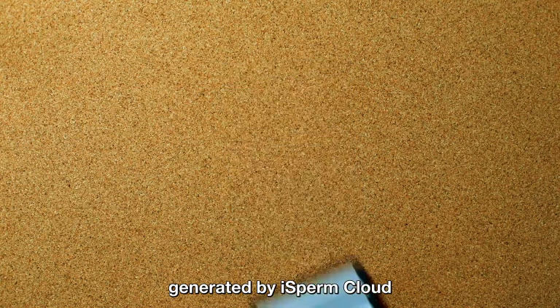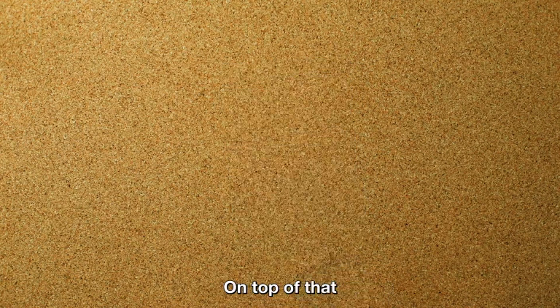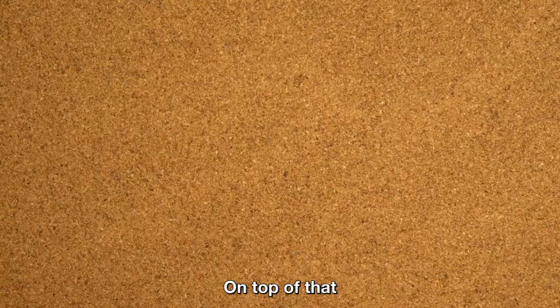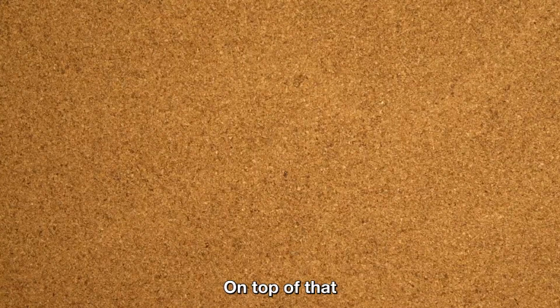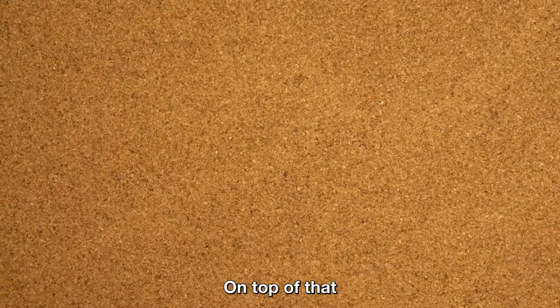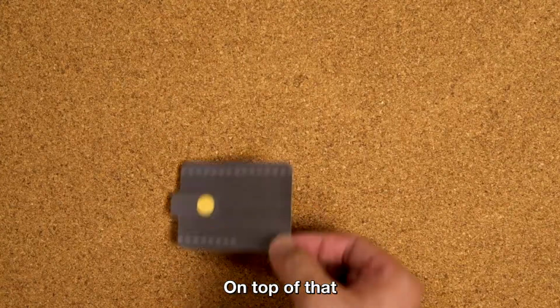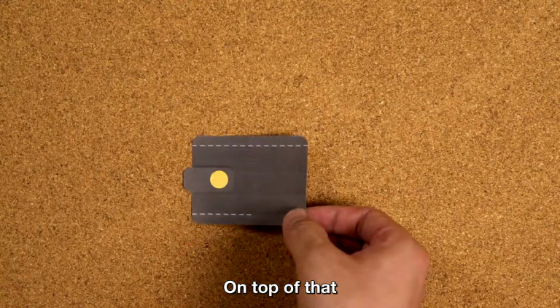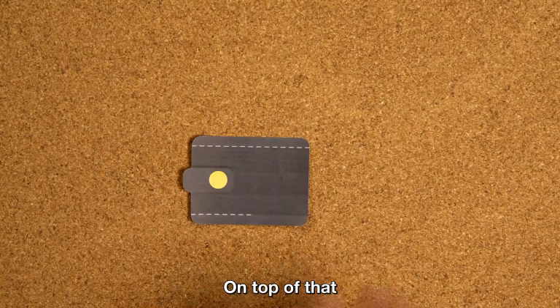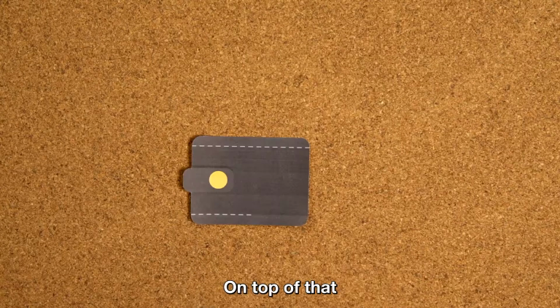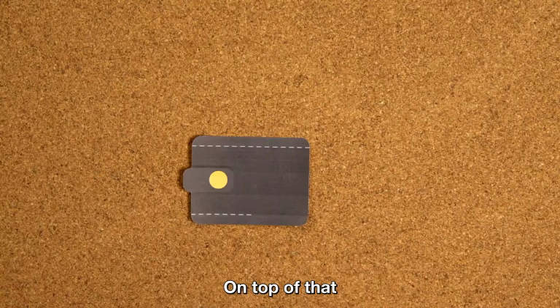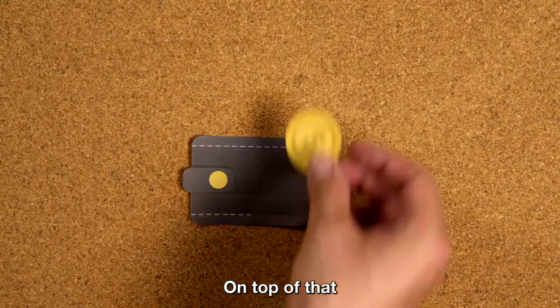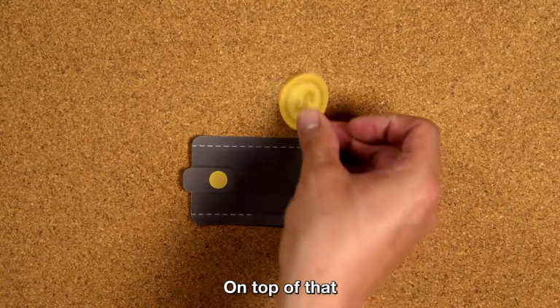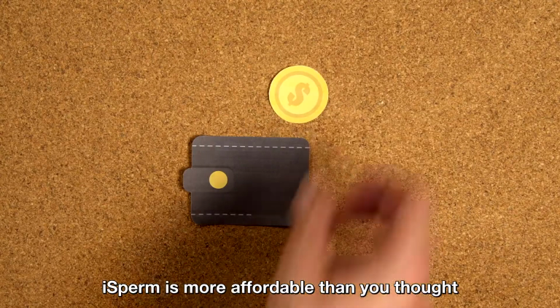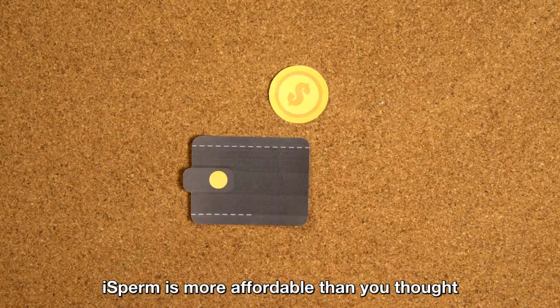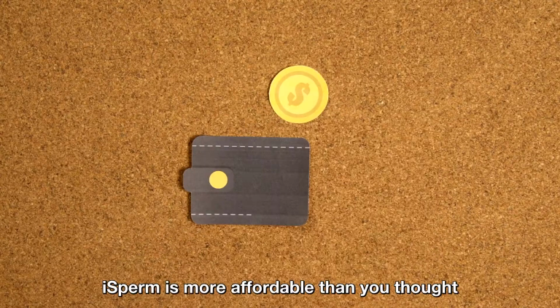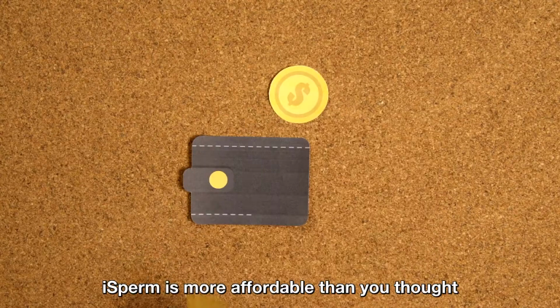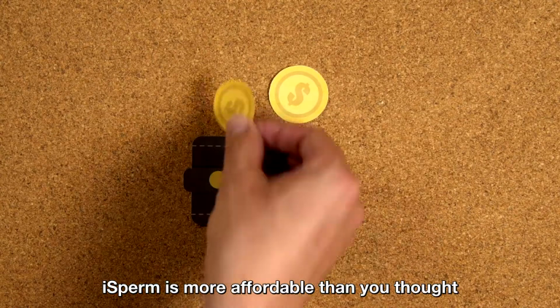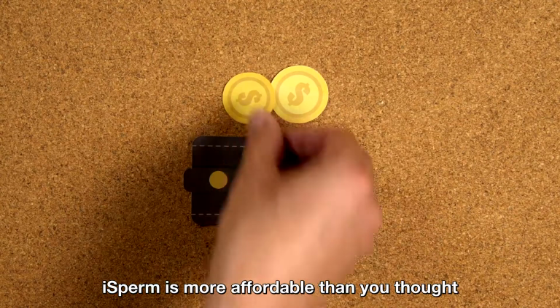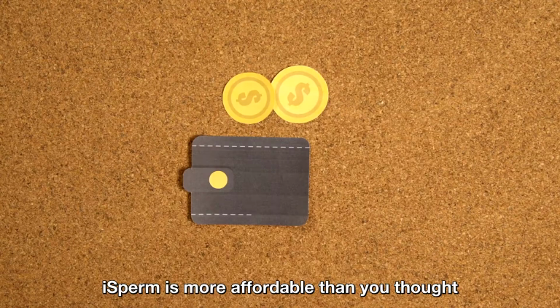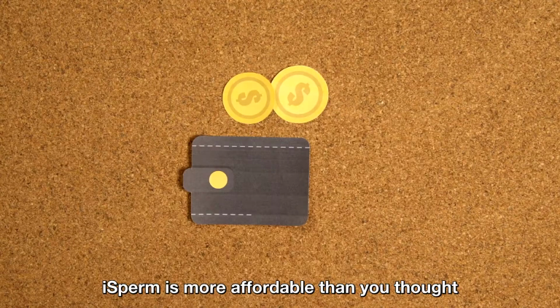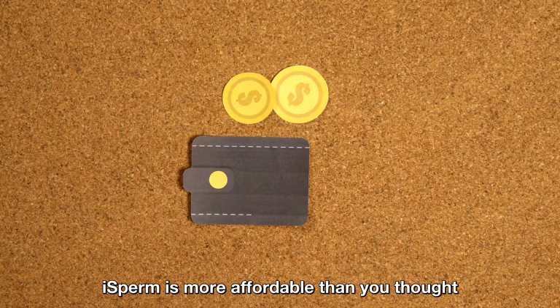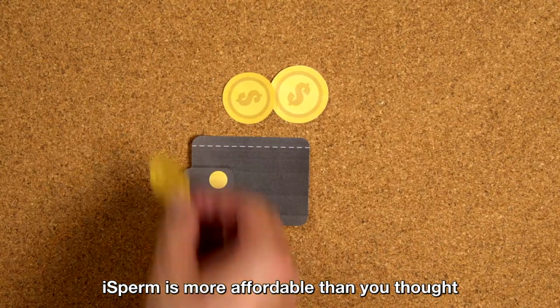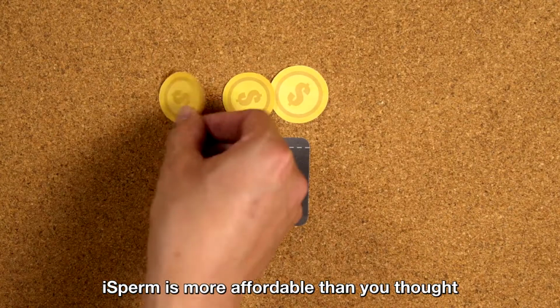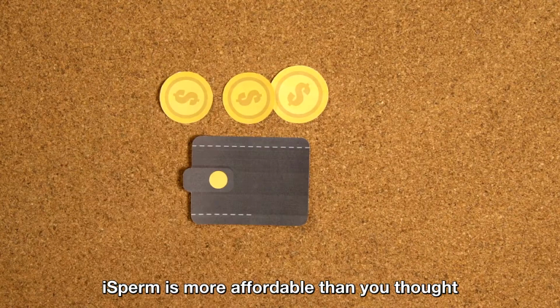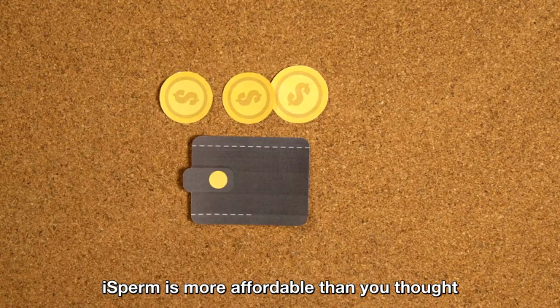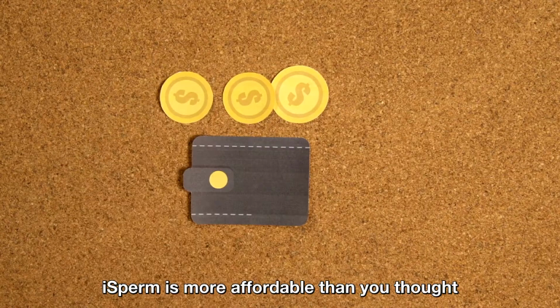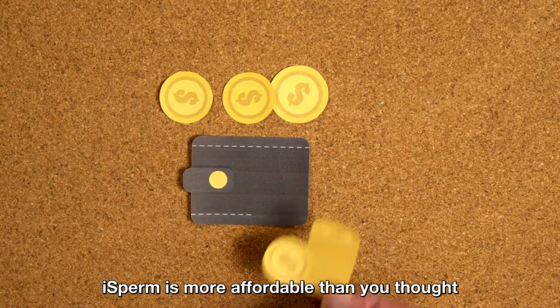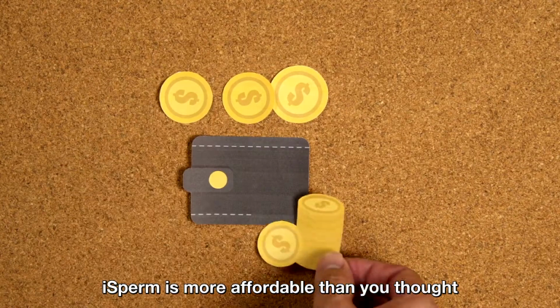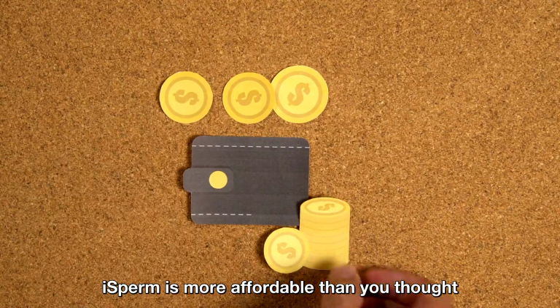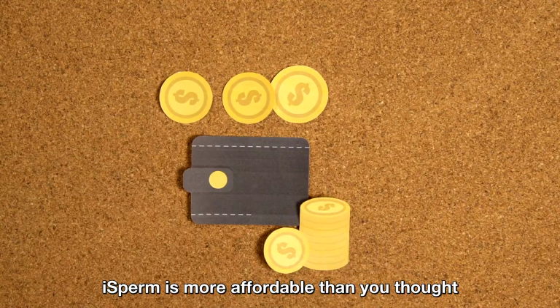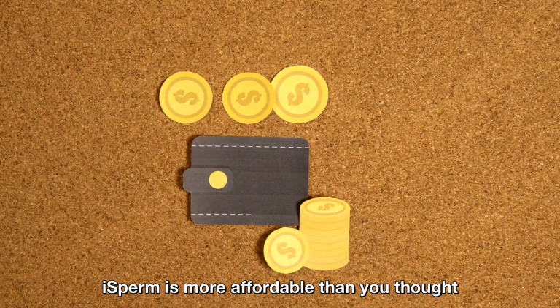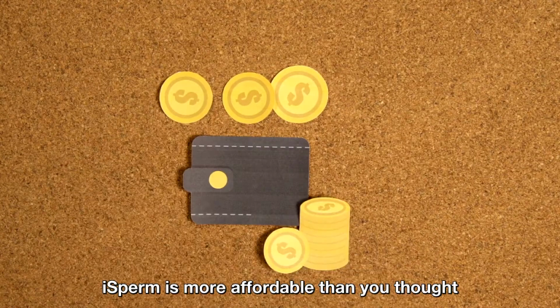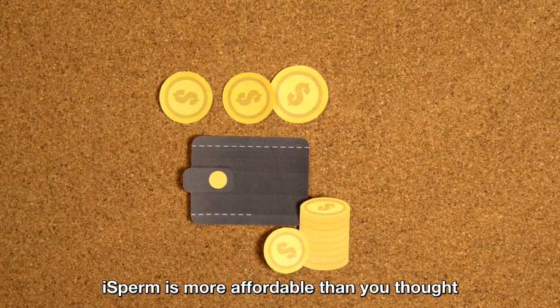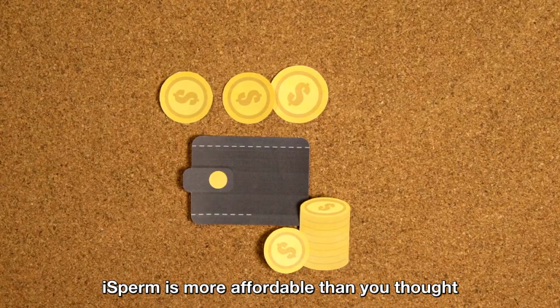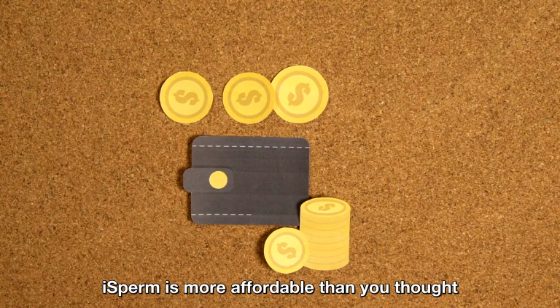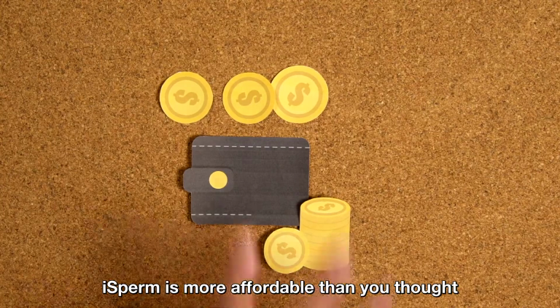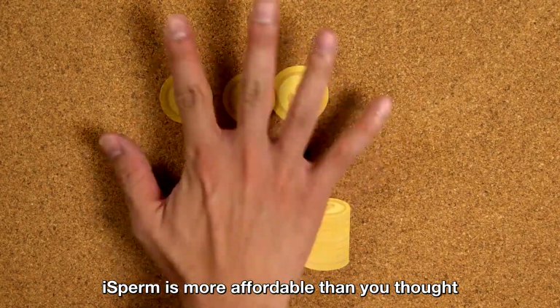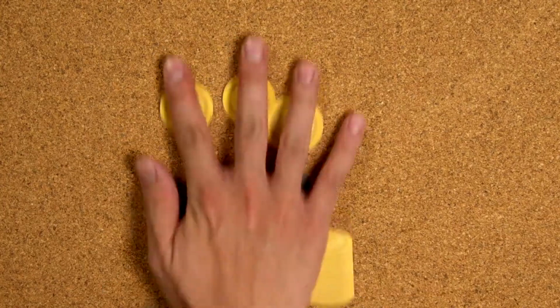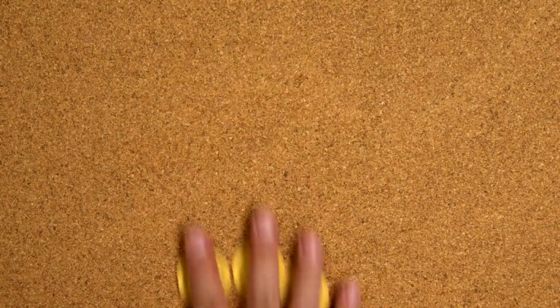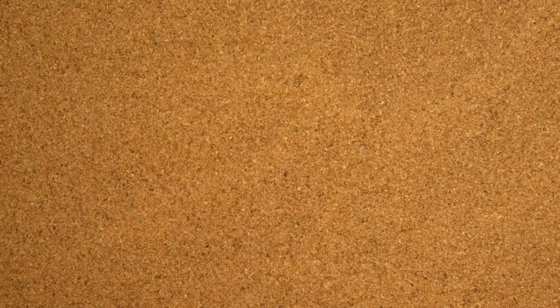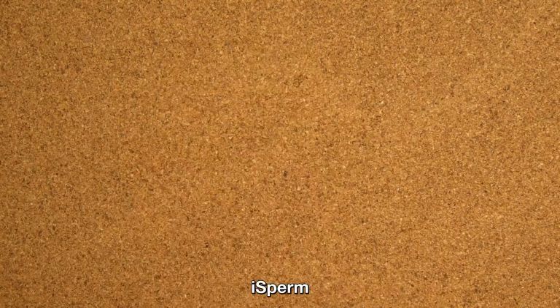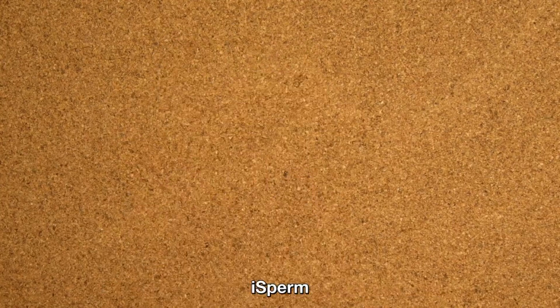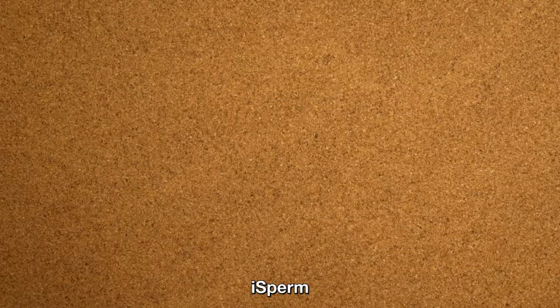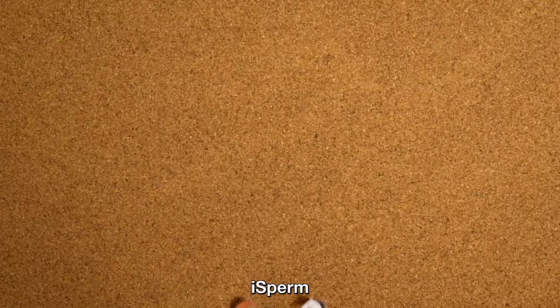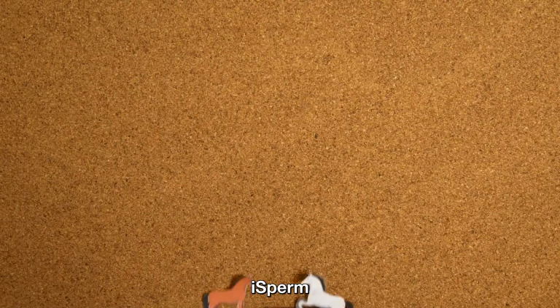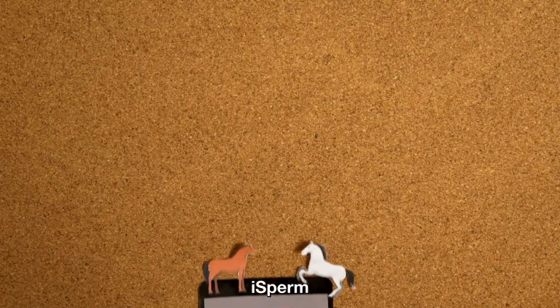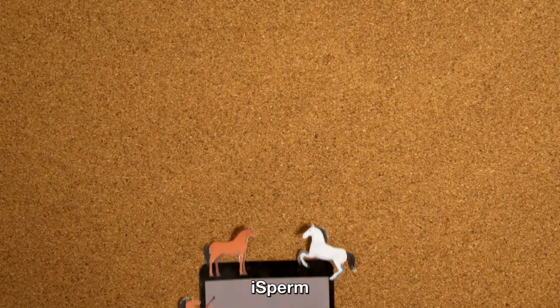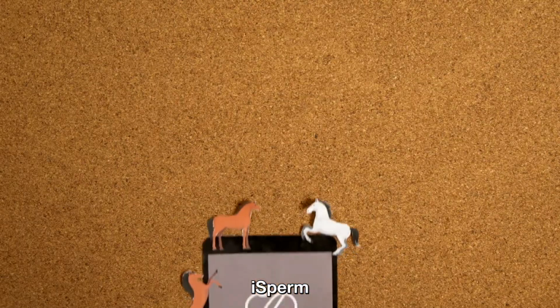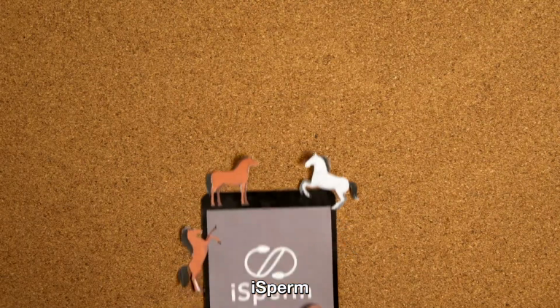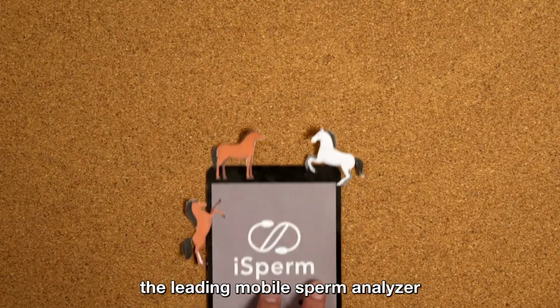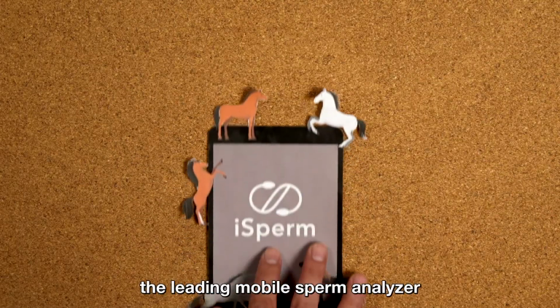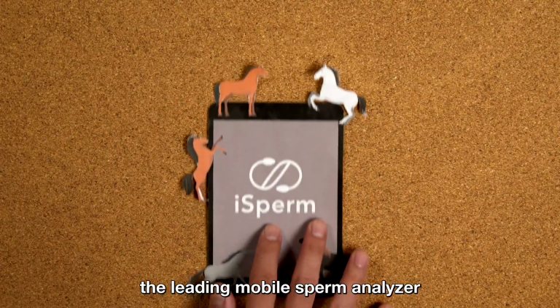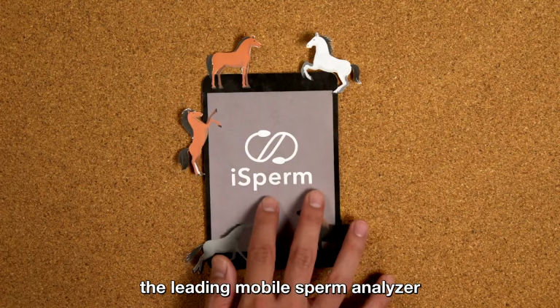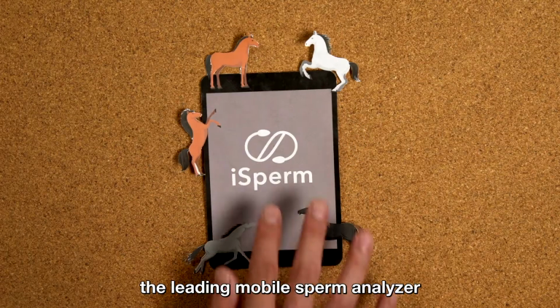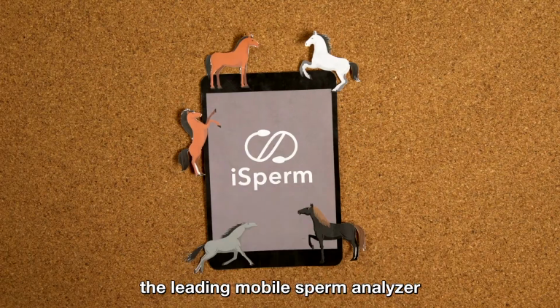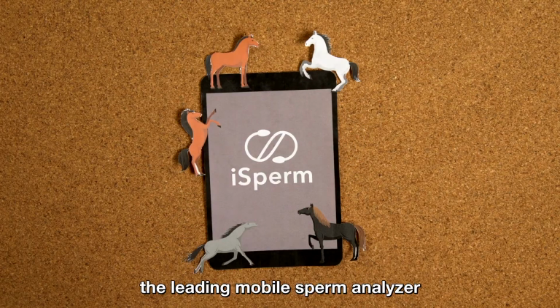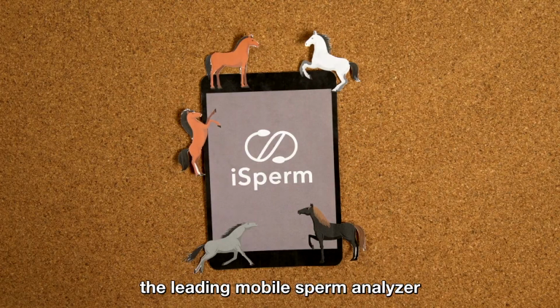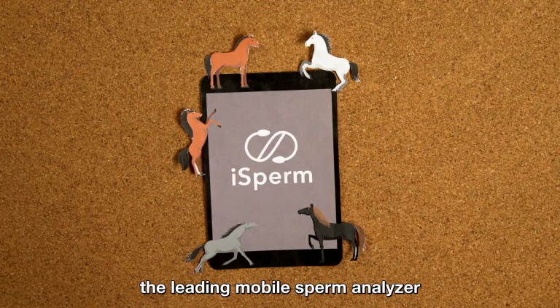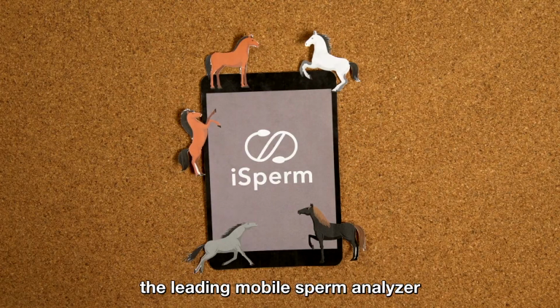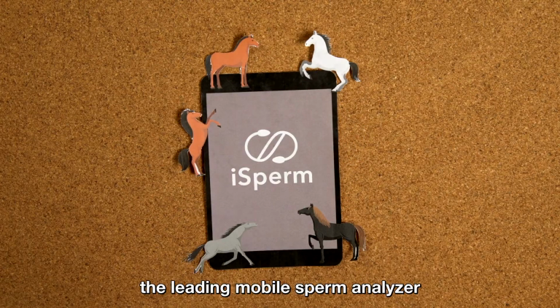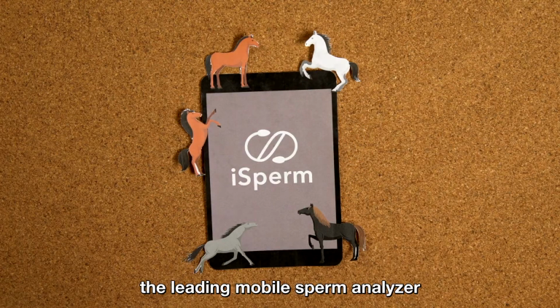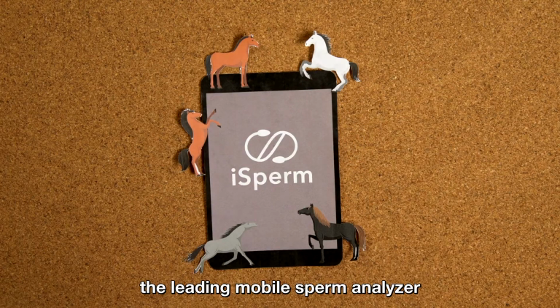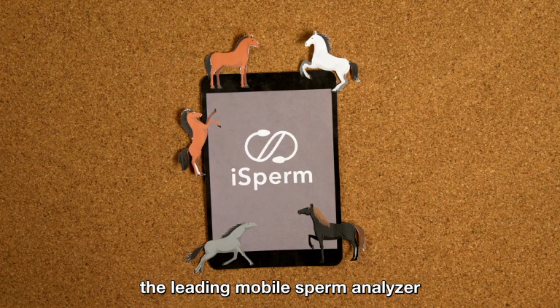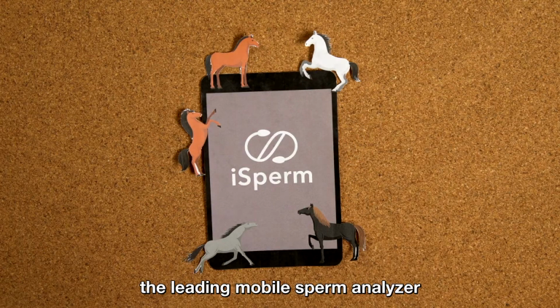On top of that, iSperm is more affordable than you thought. iSperm, the leading mobile sperm analyzer.